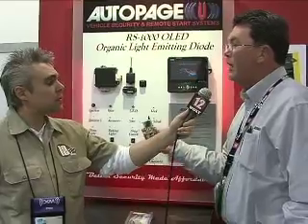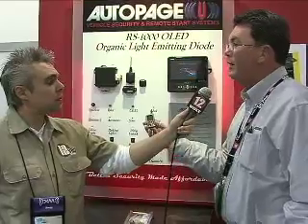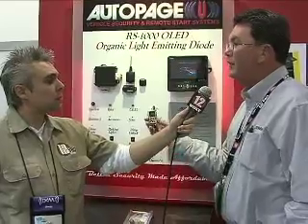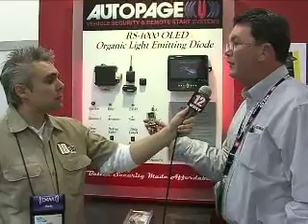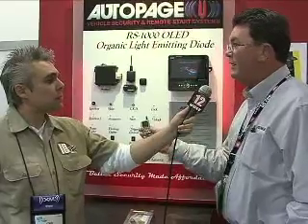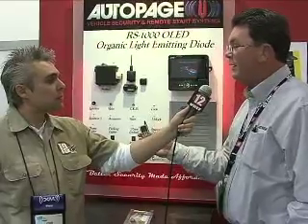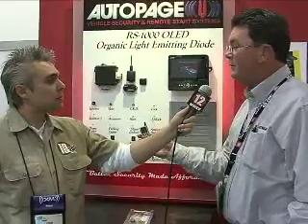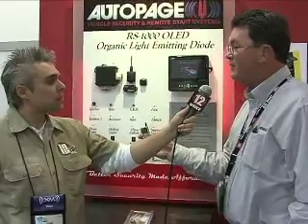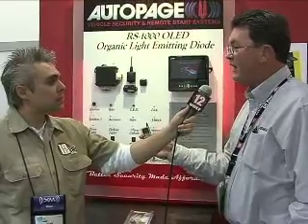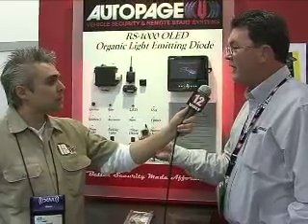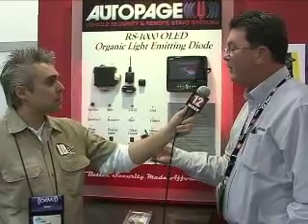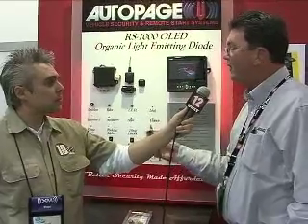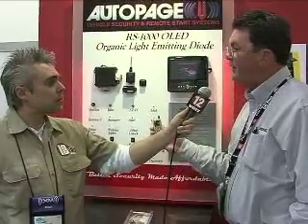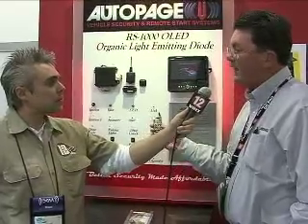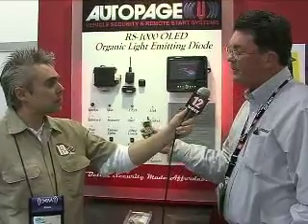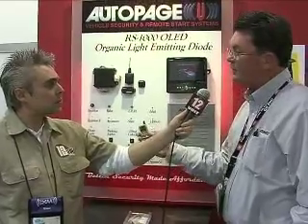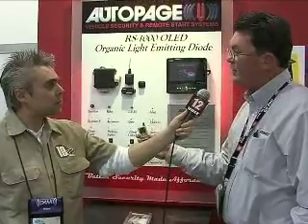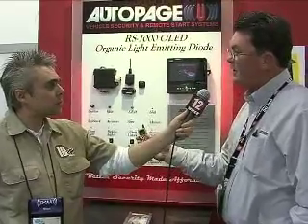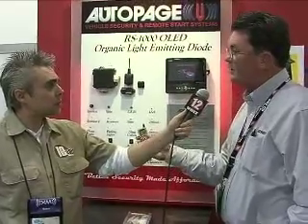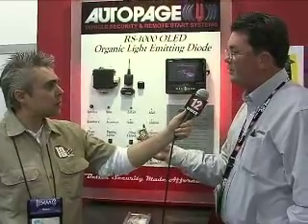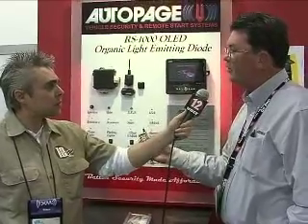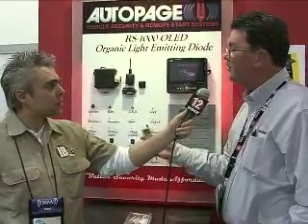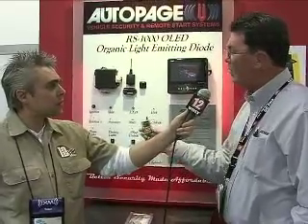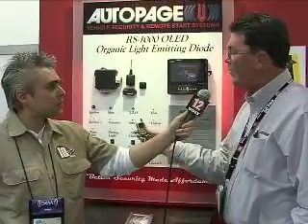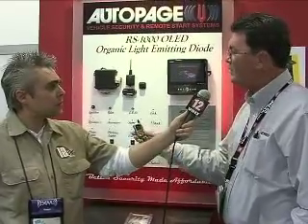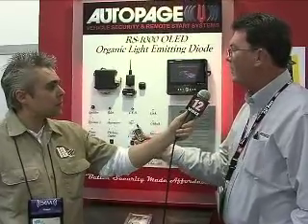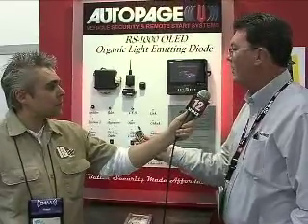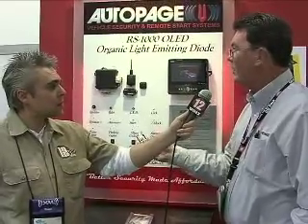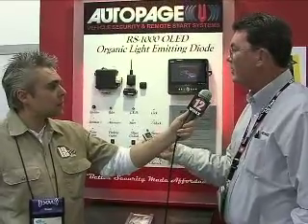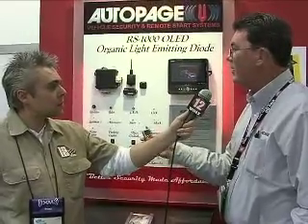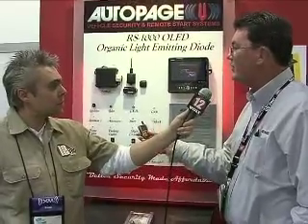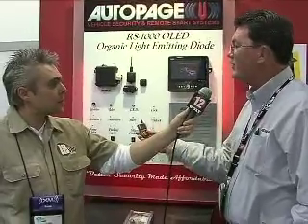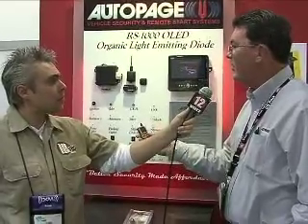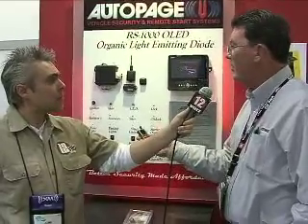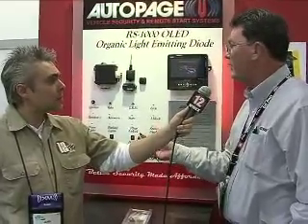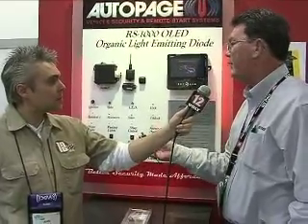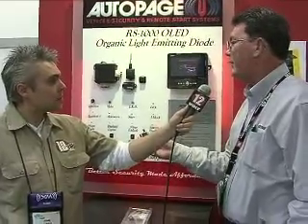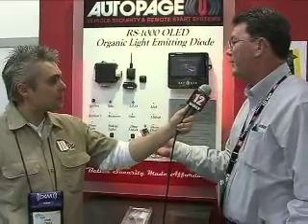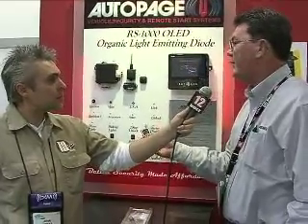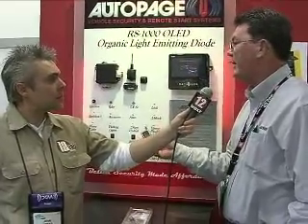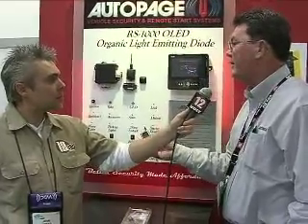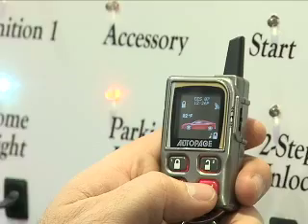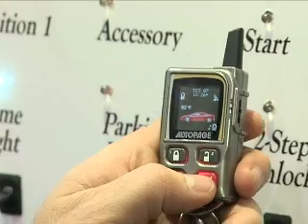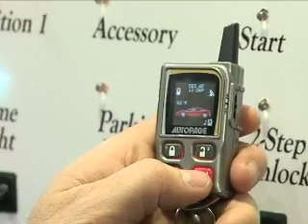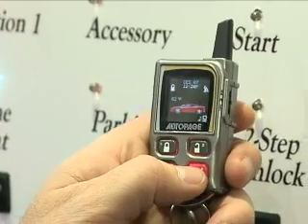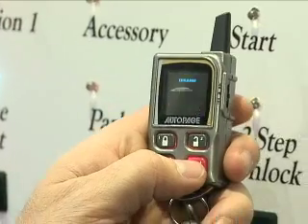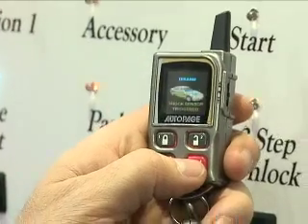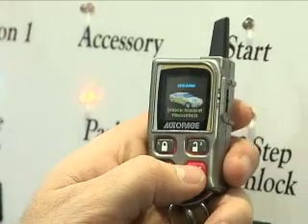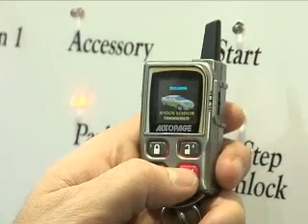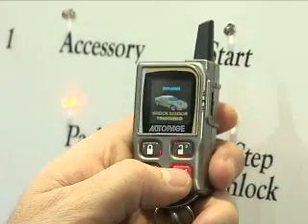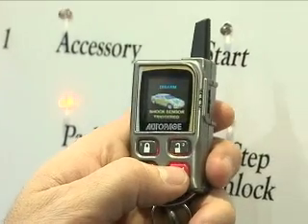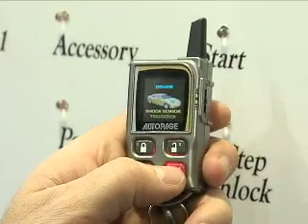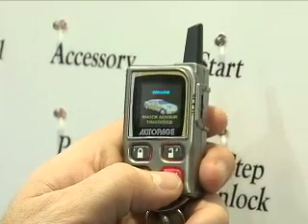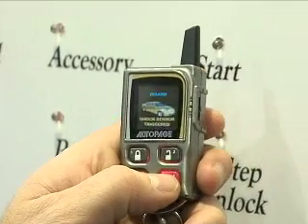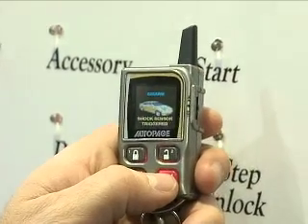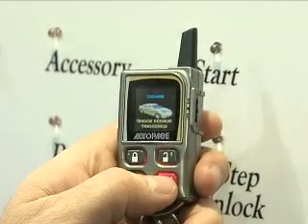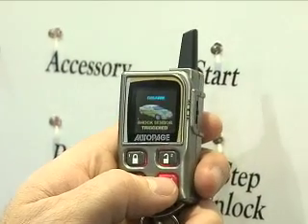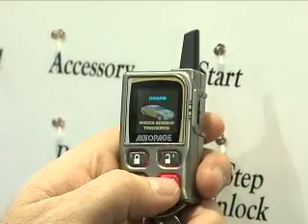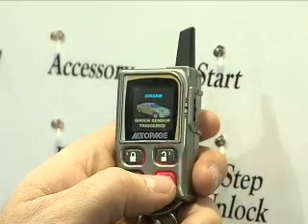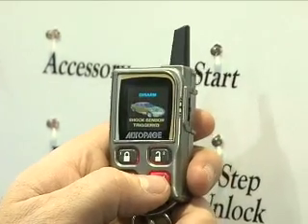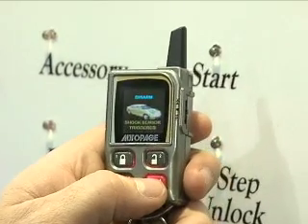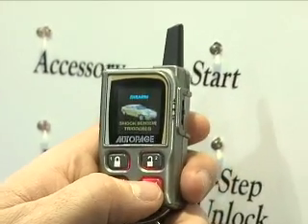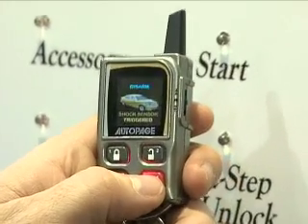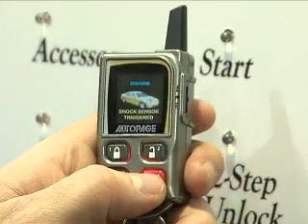You can name the channels, name the transmitters — mom's car, daughter's car, whatever you like. It makes it ultra customizable for the user.